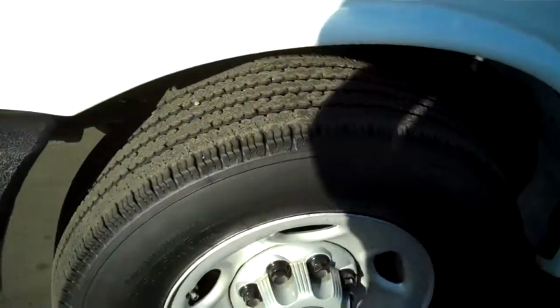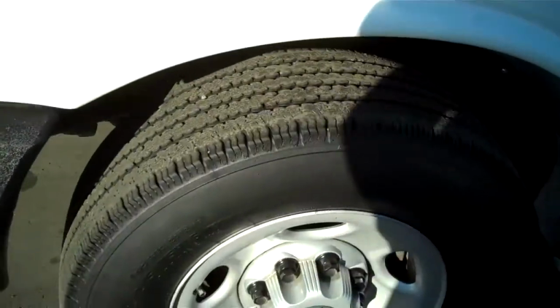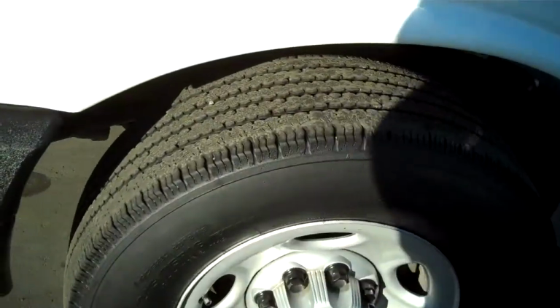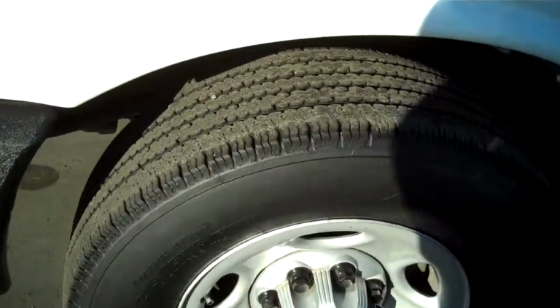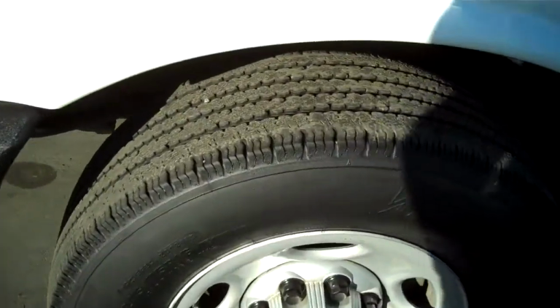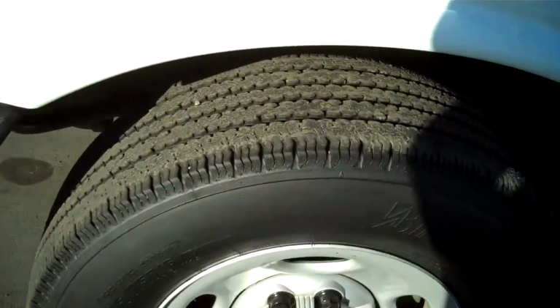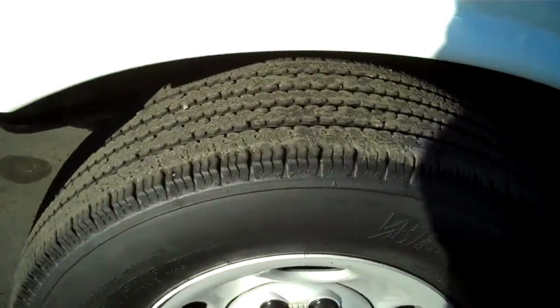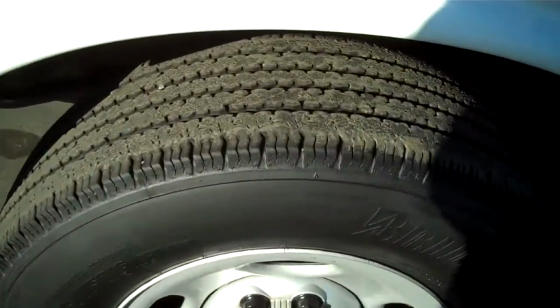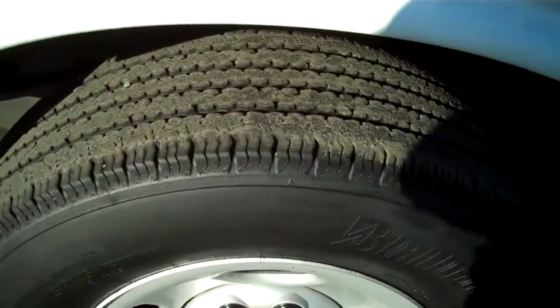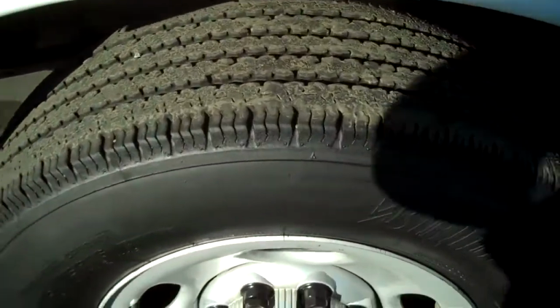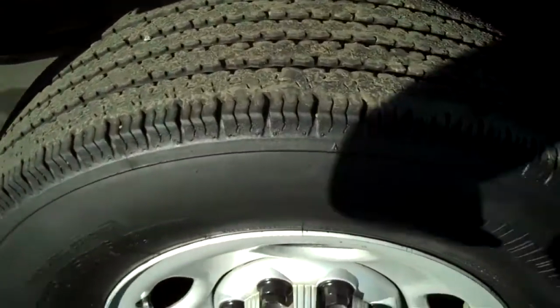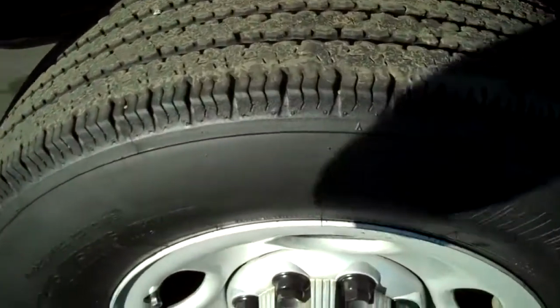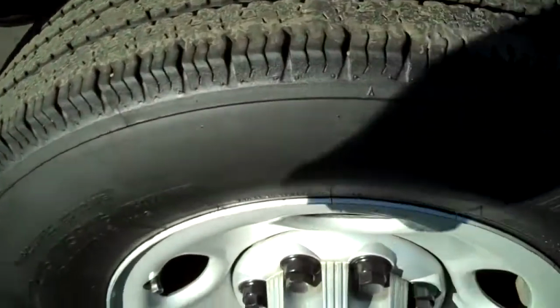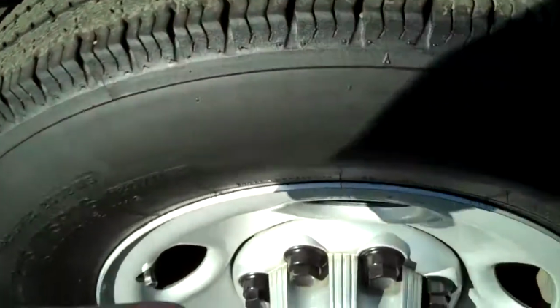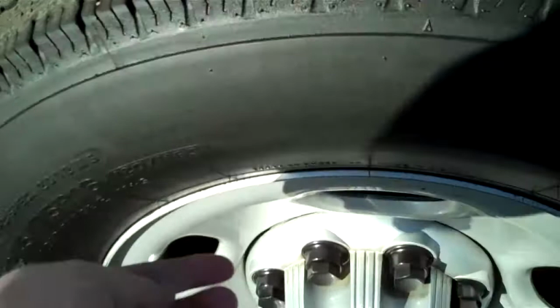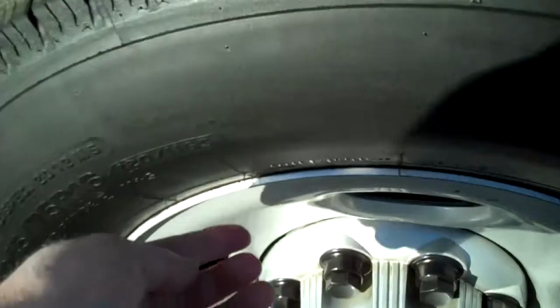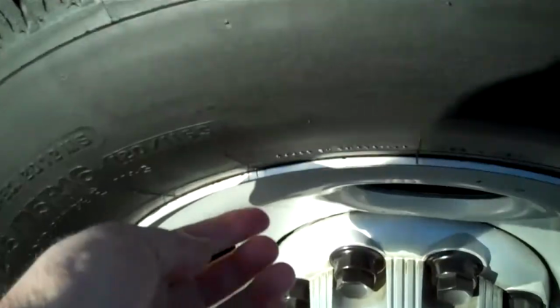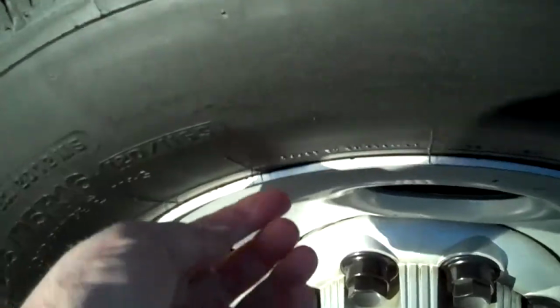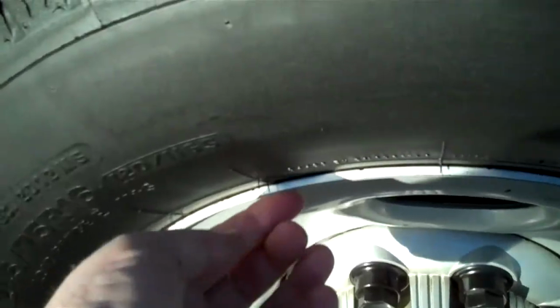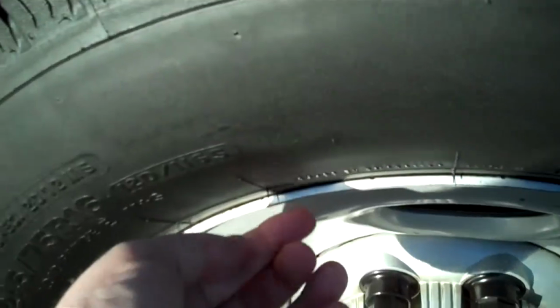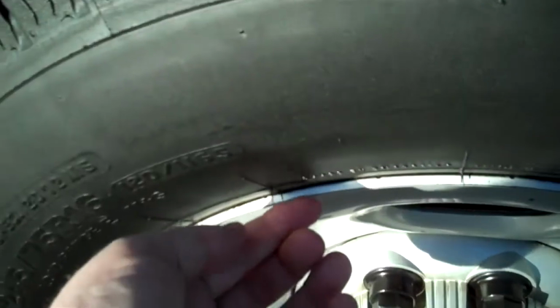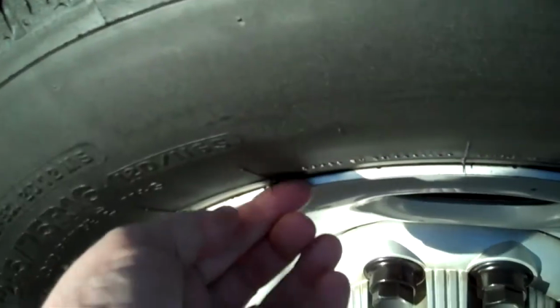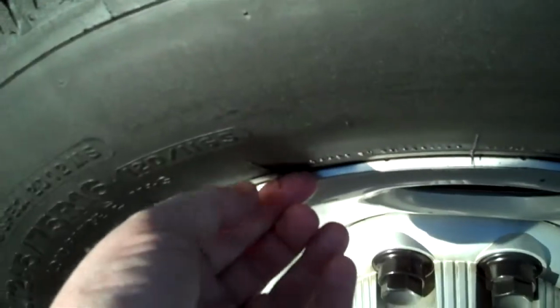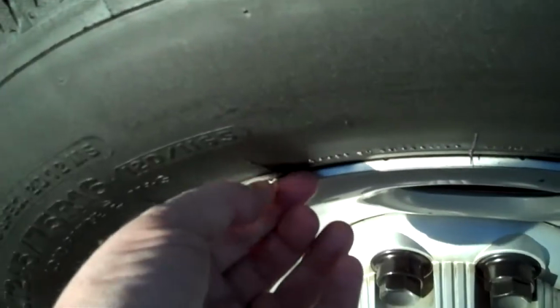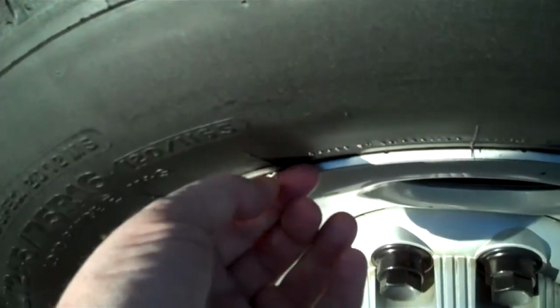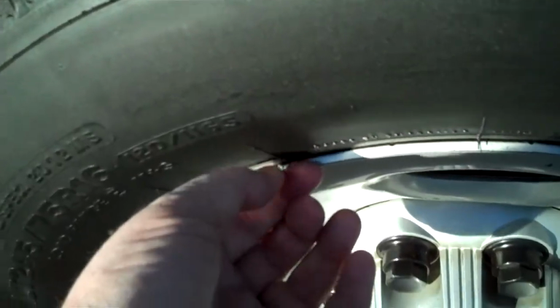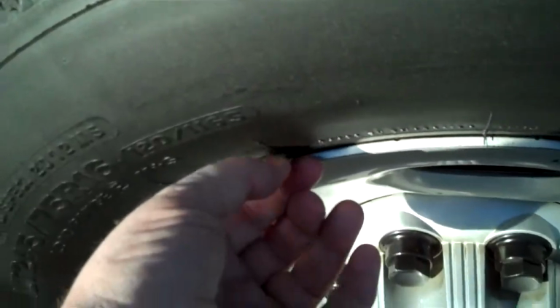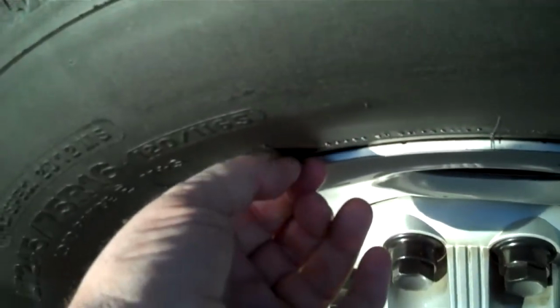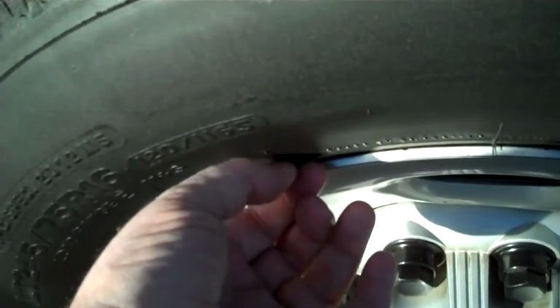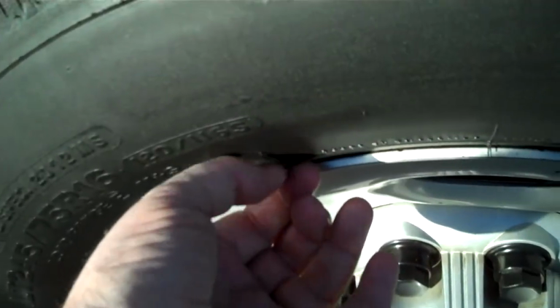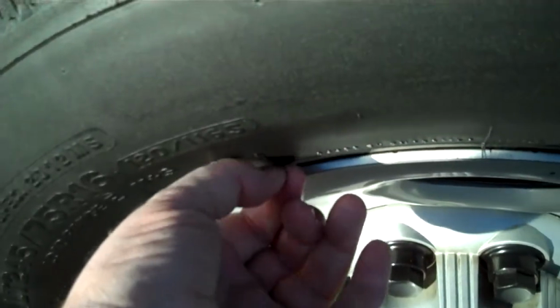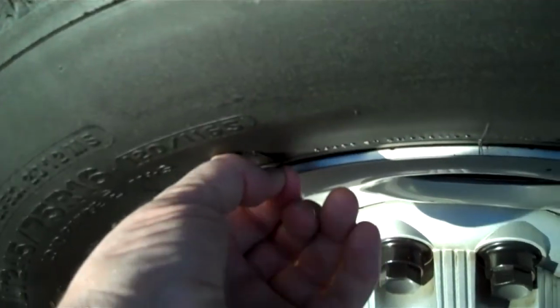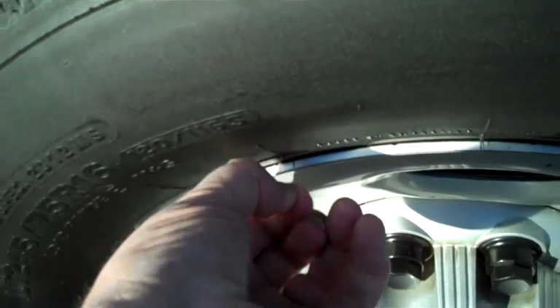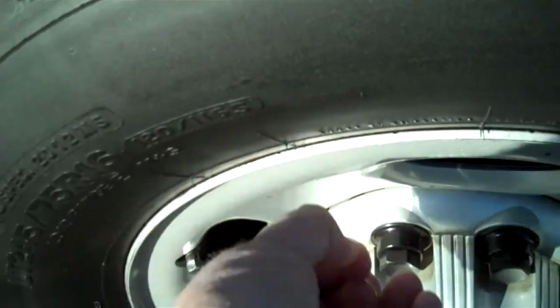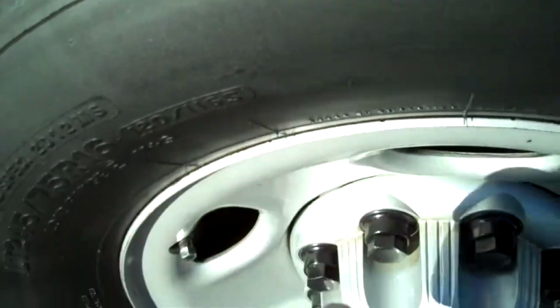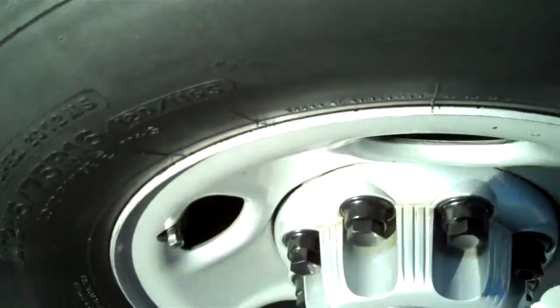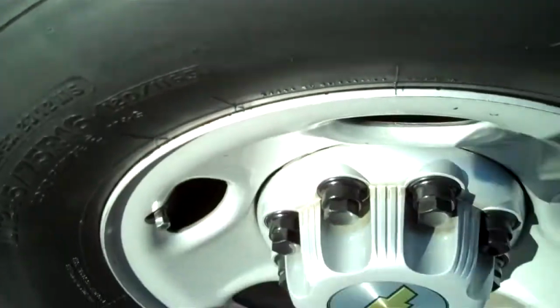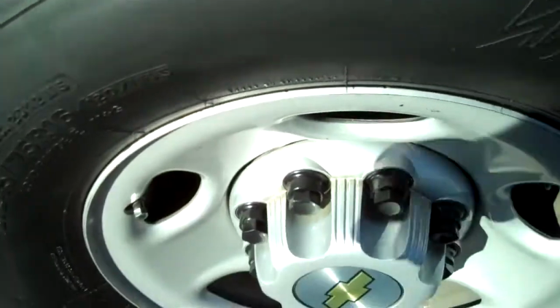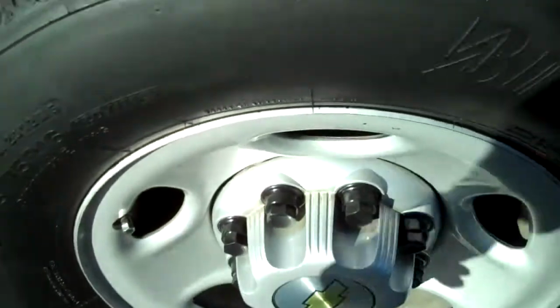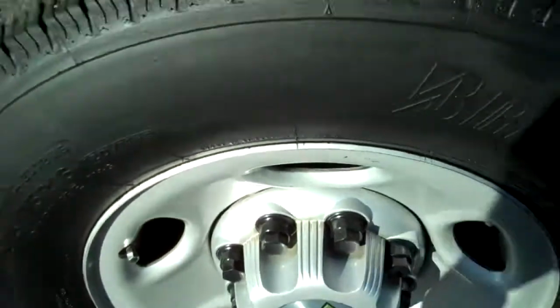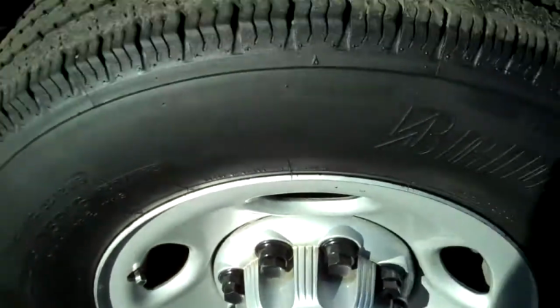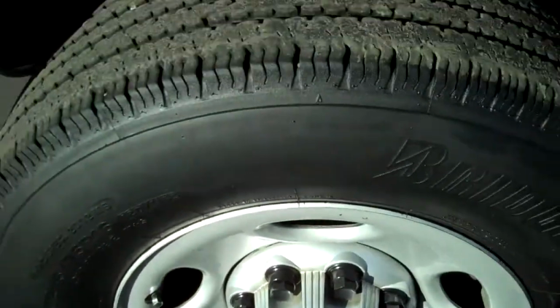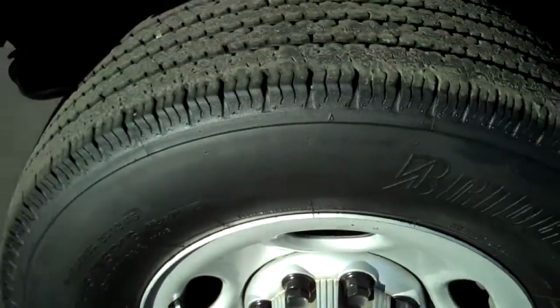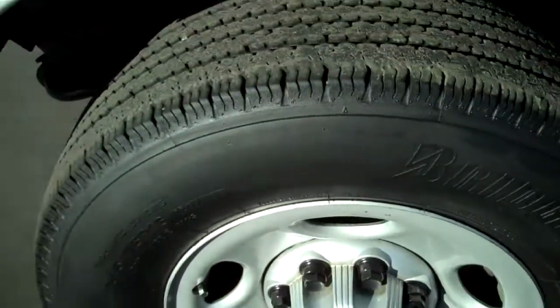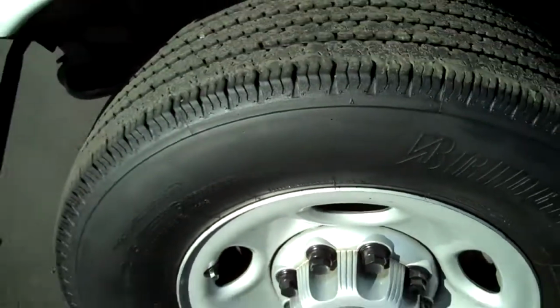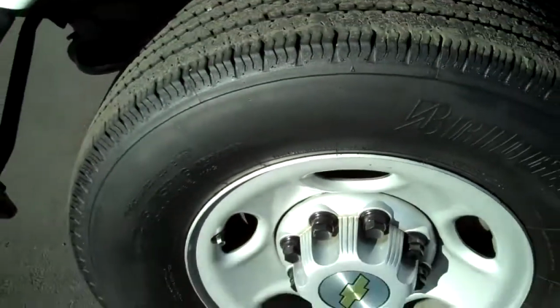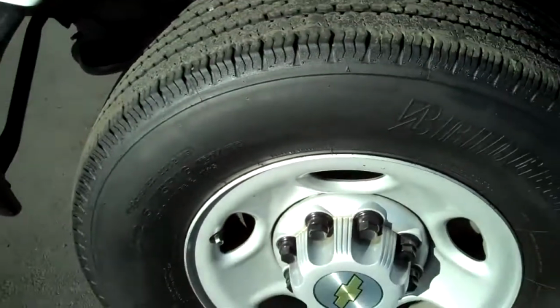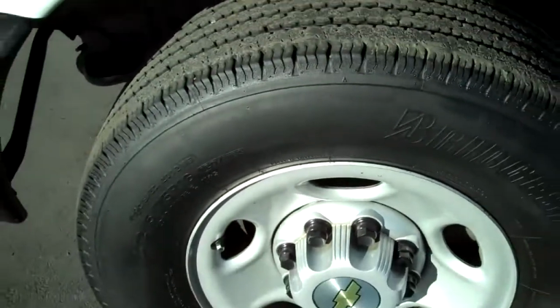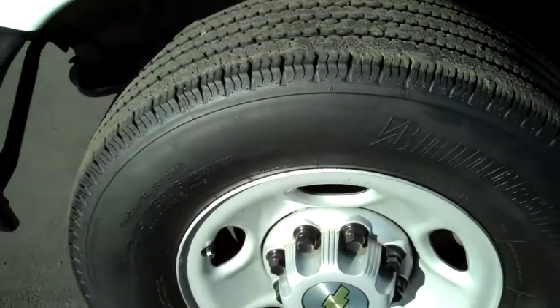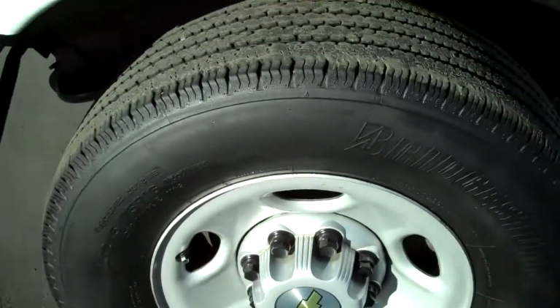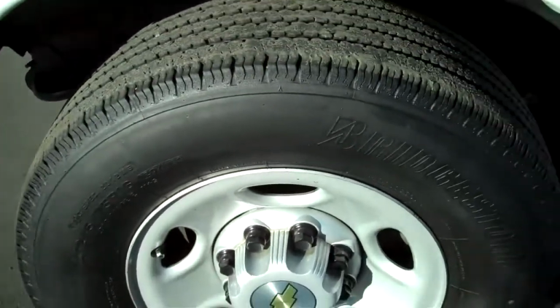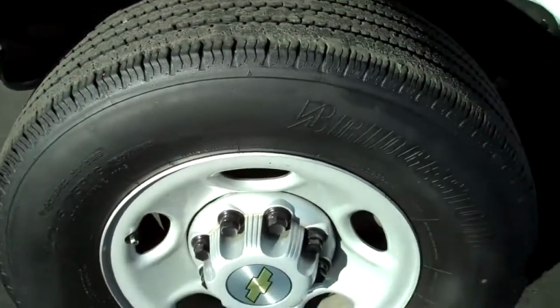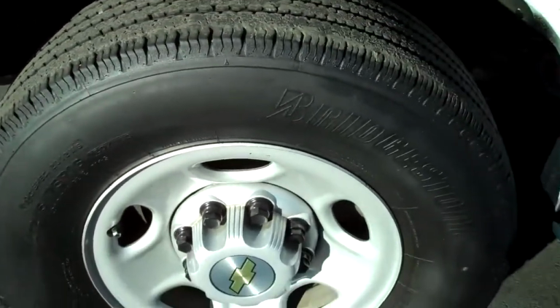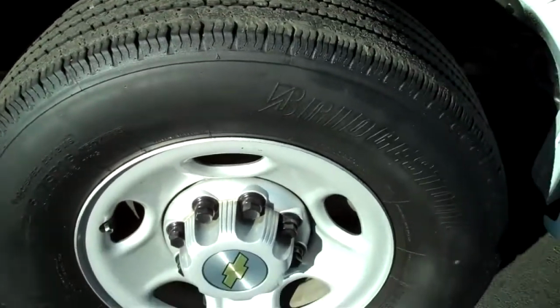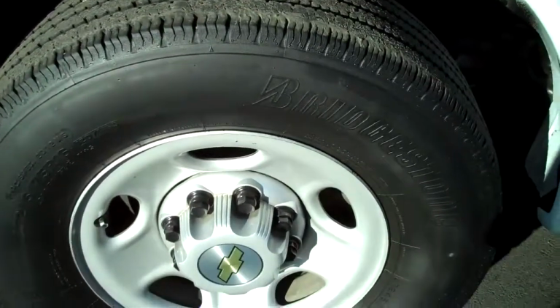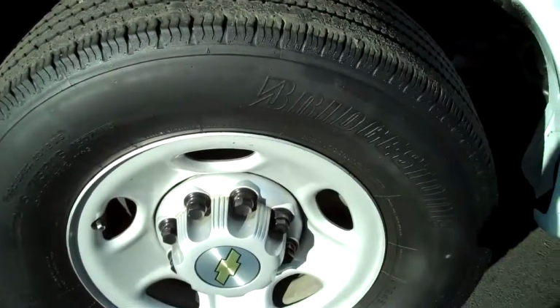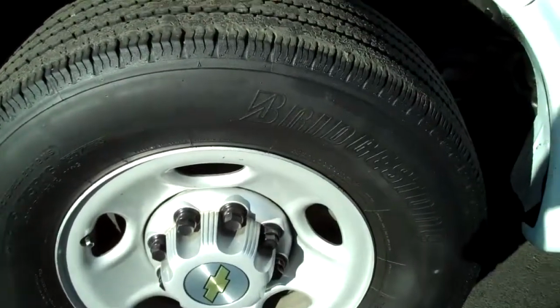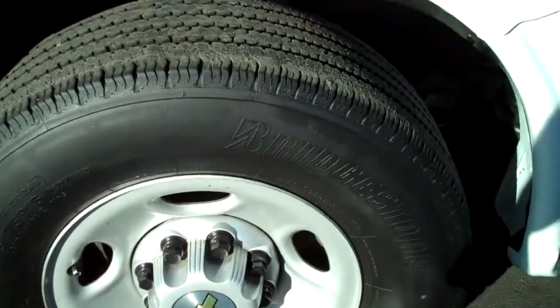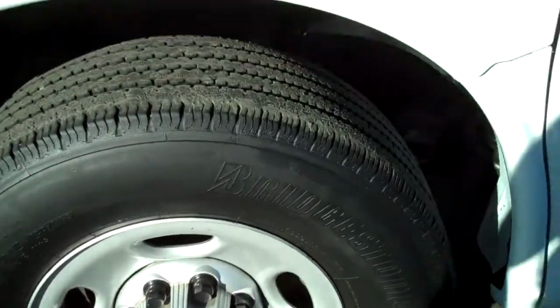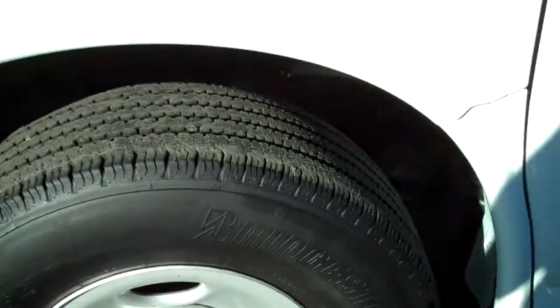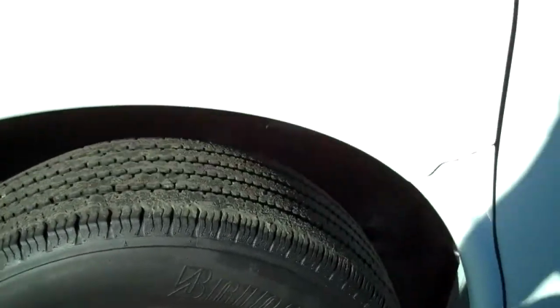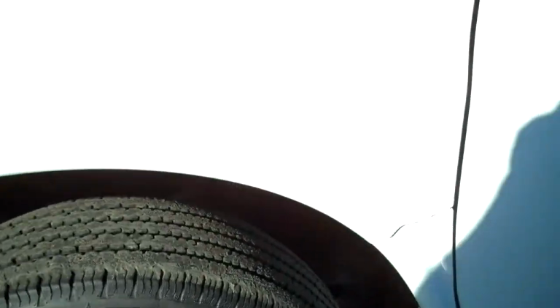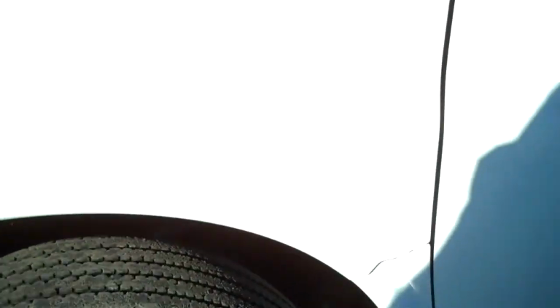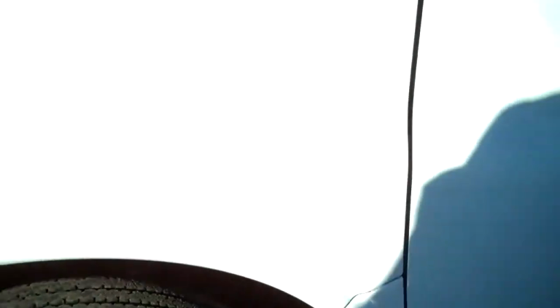Tires are — golly, they're almost new, they still got the little nubbies on them. Rims are unscratched from curbs.